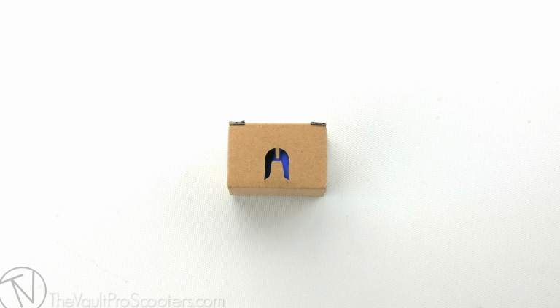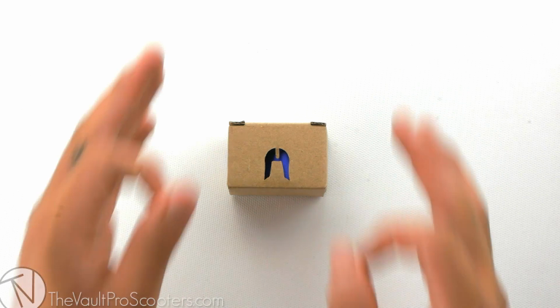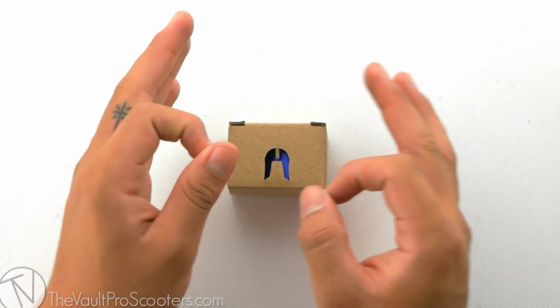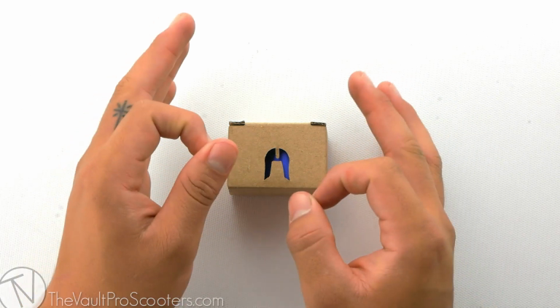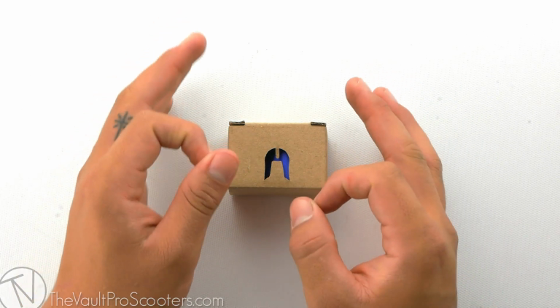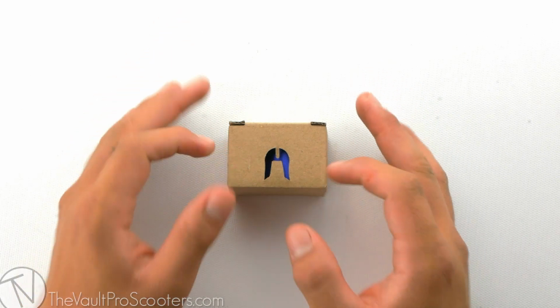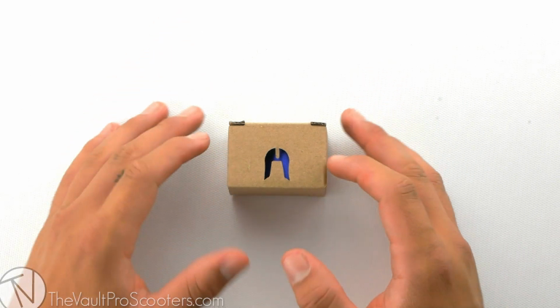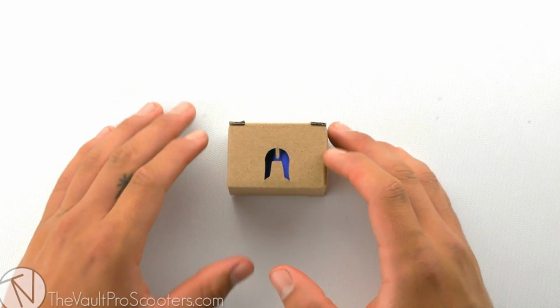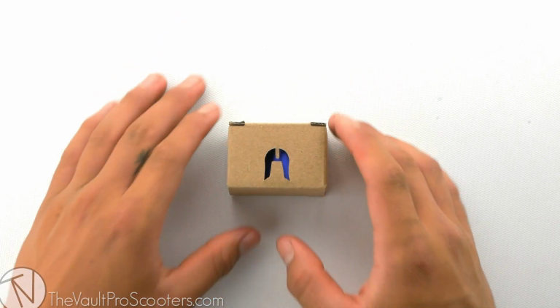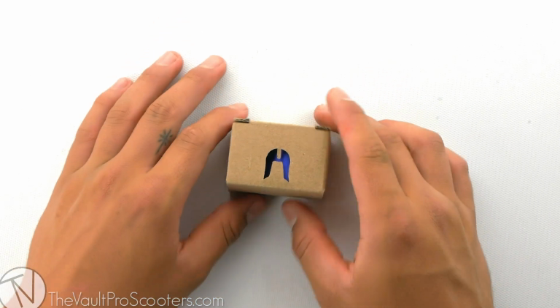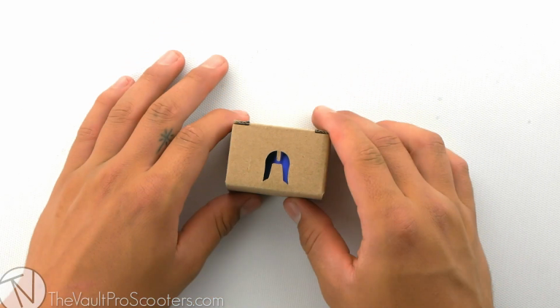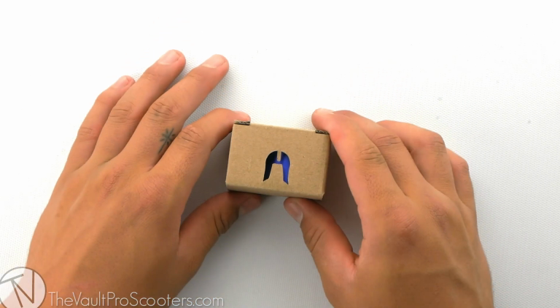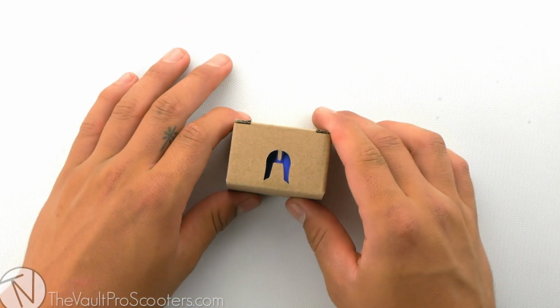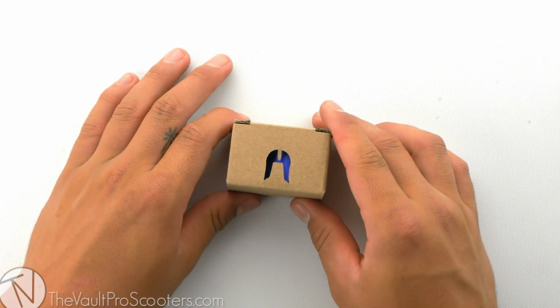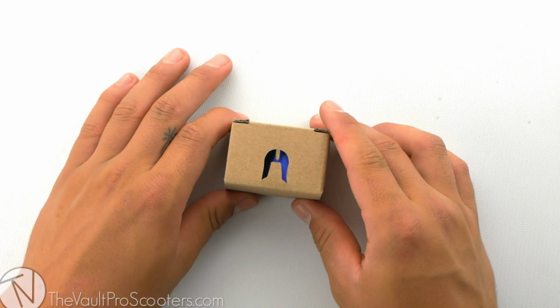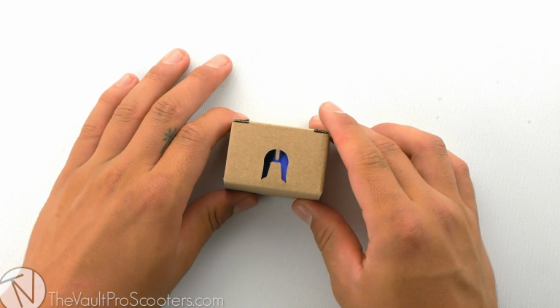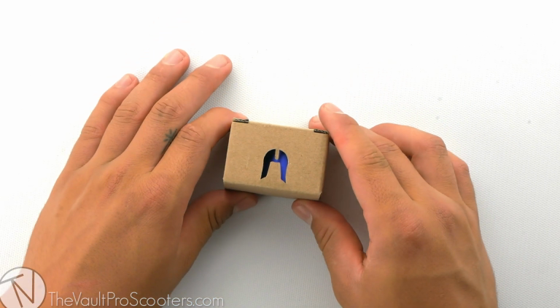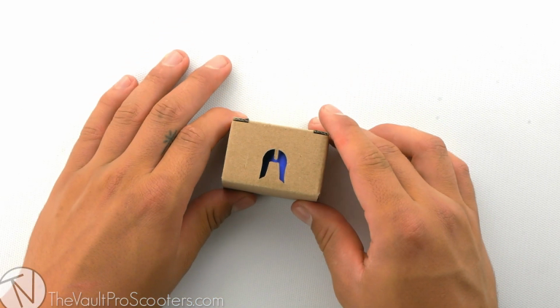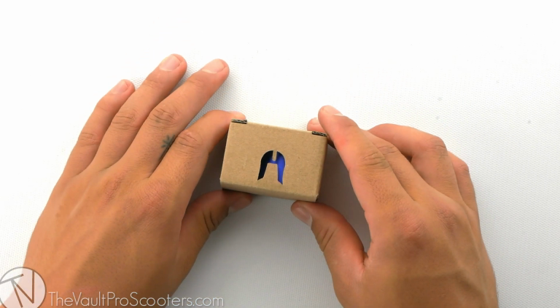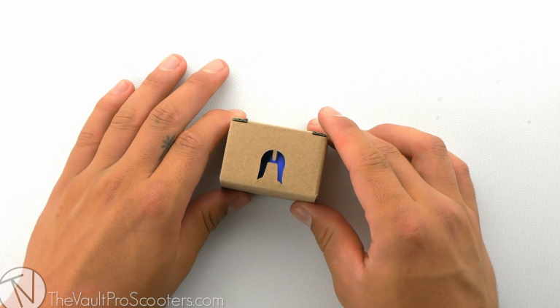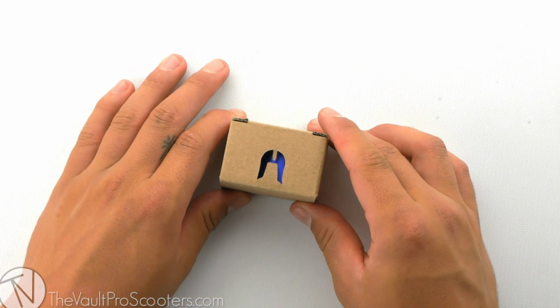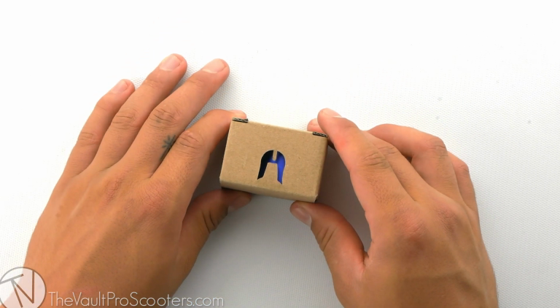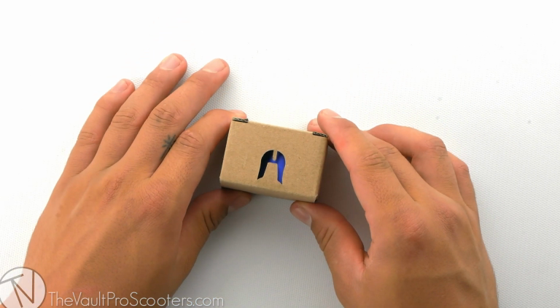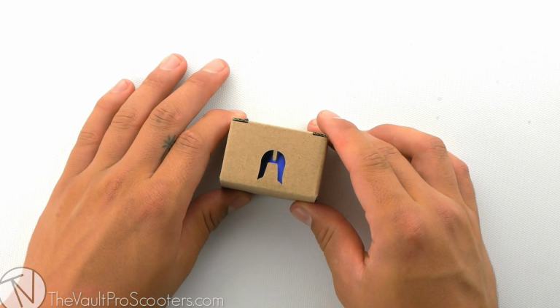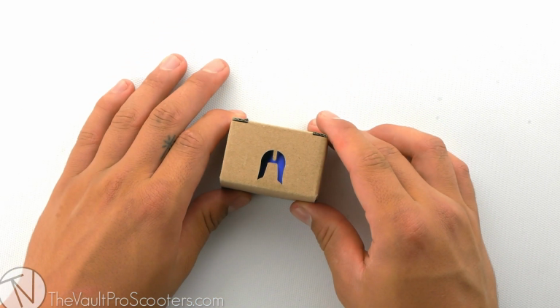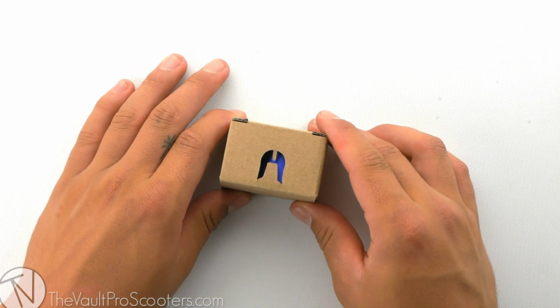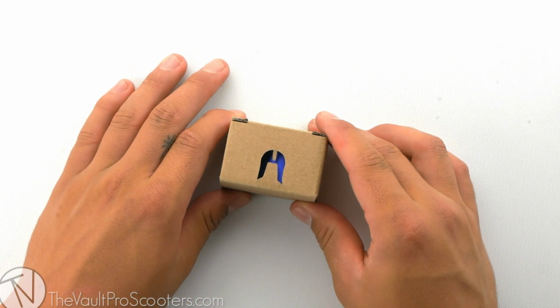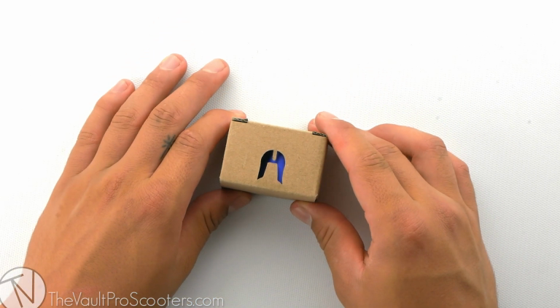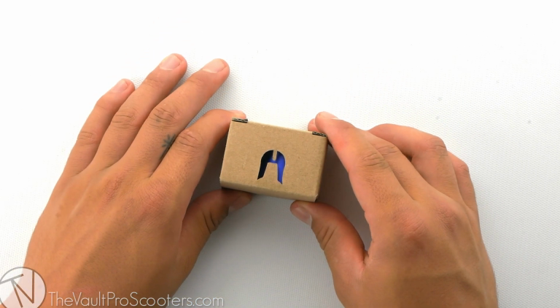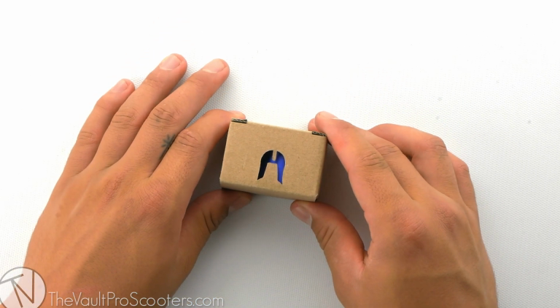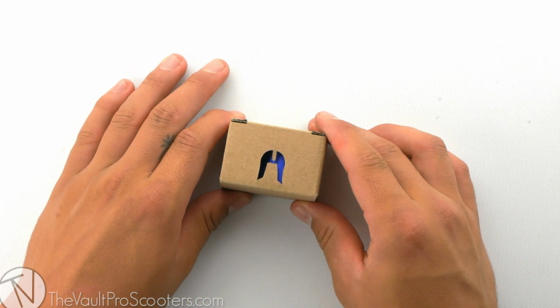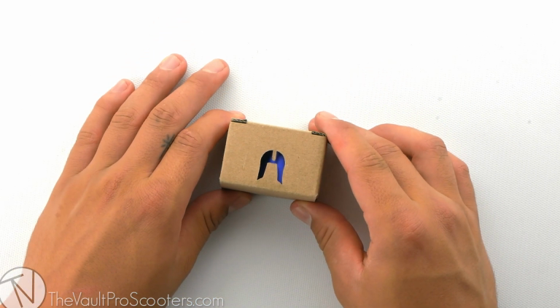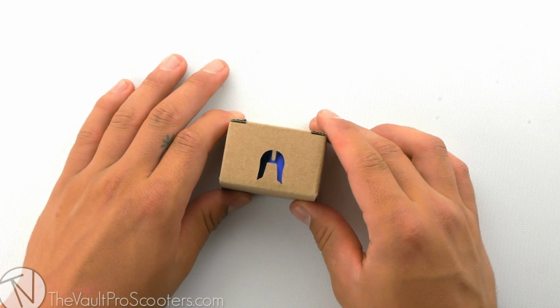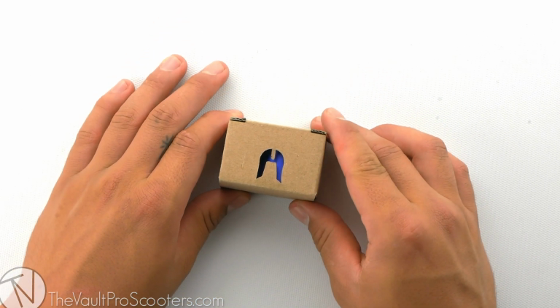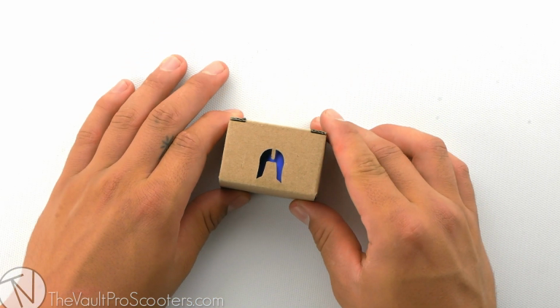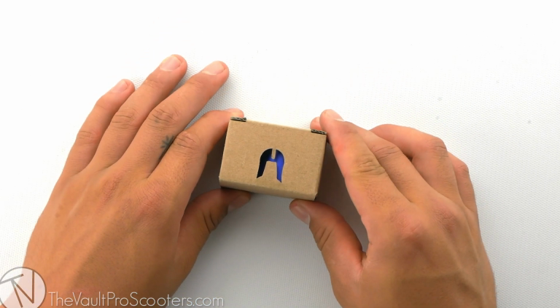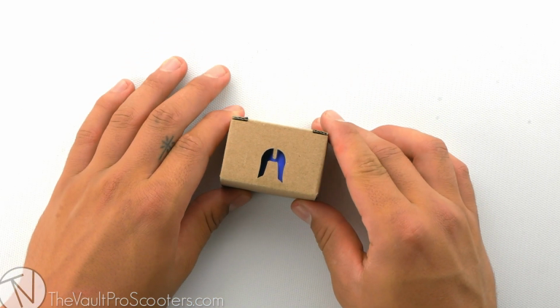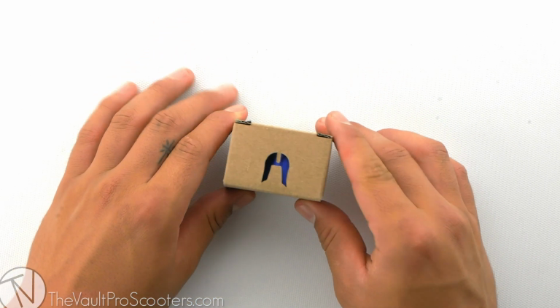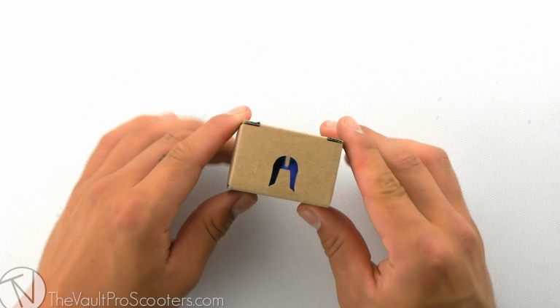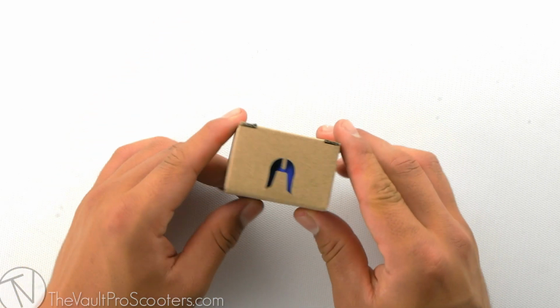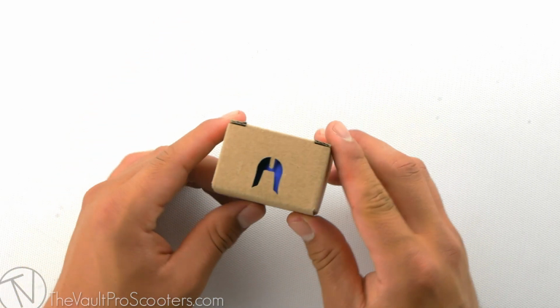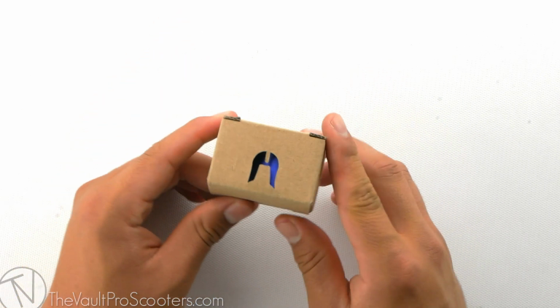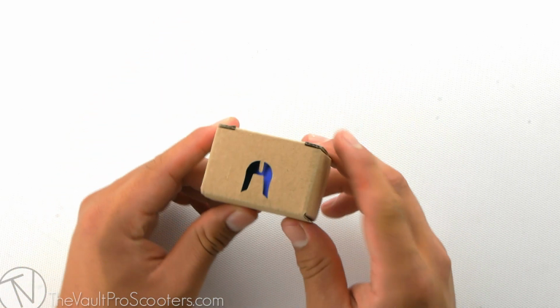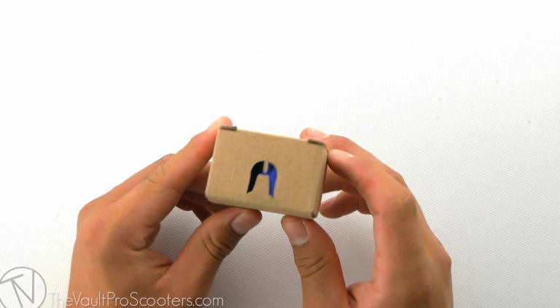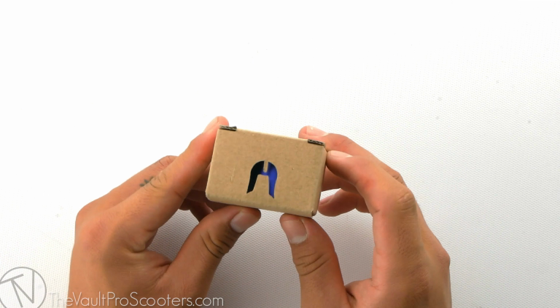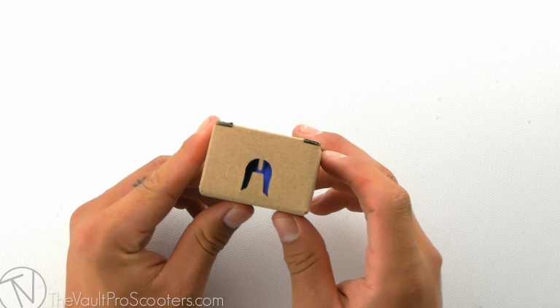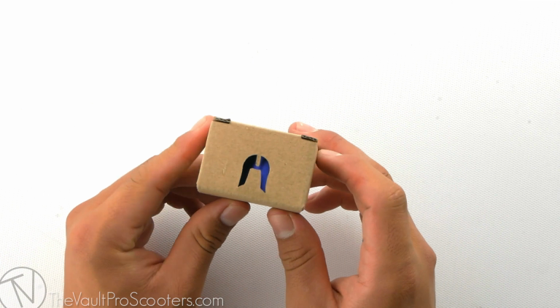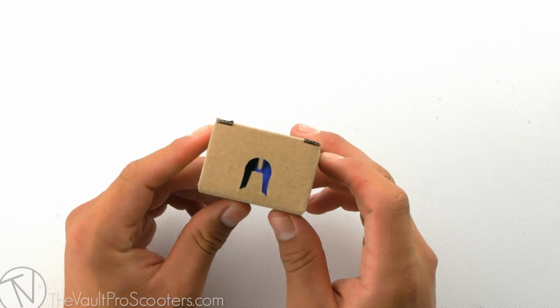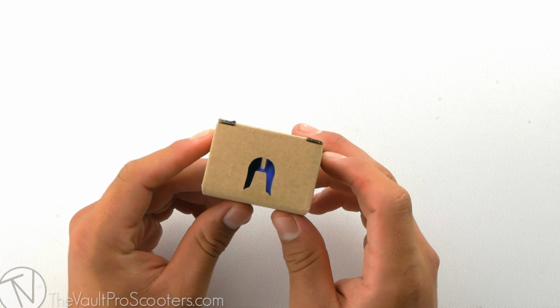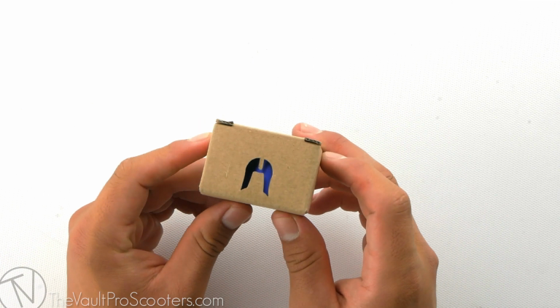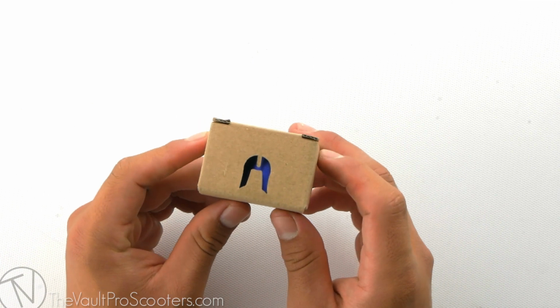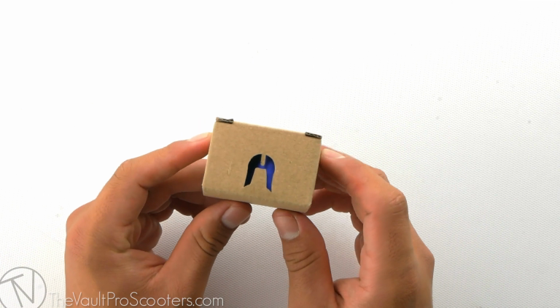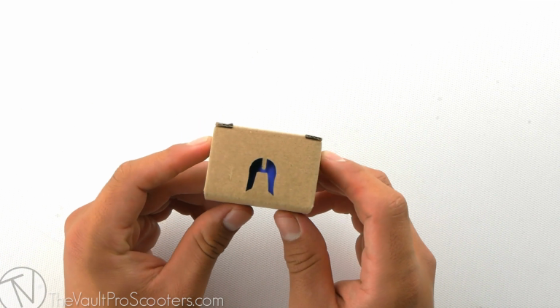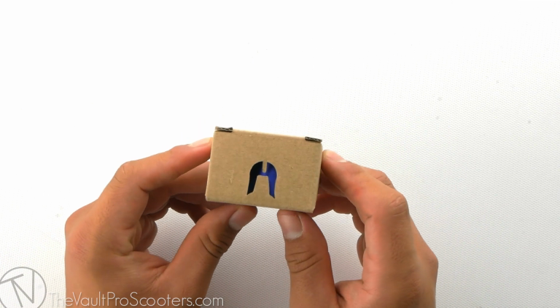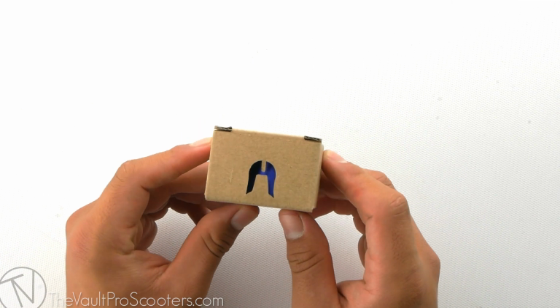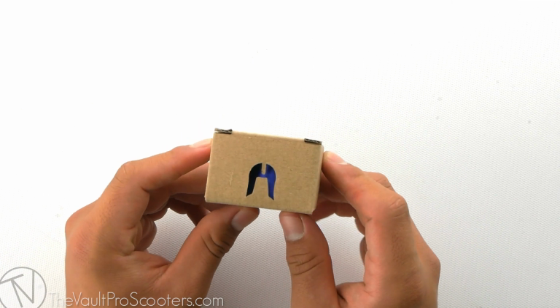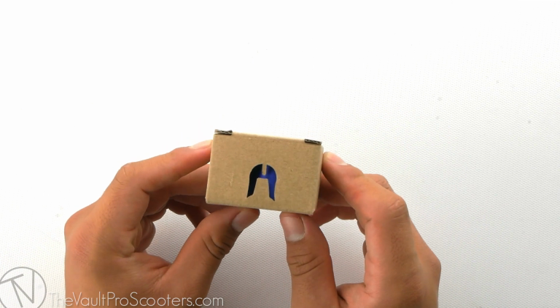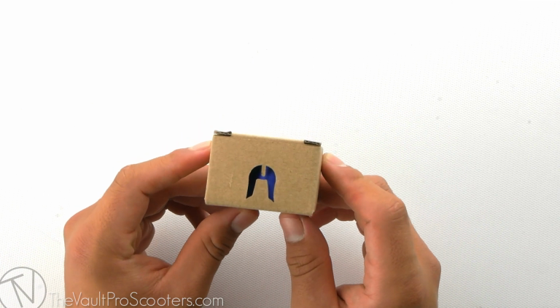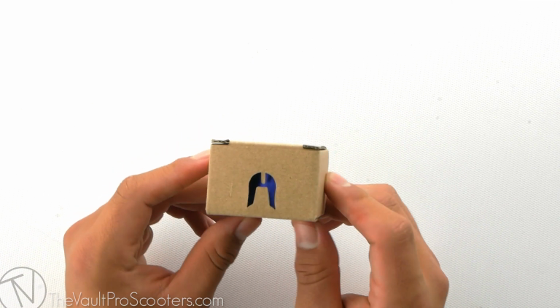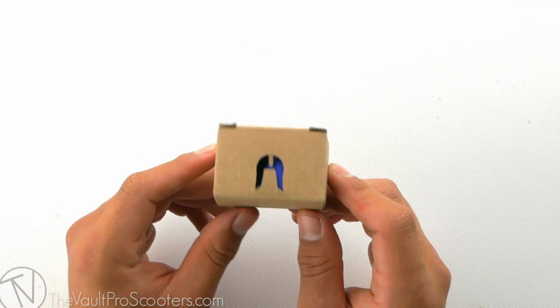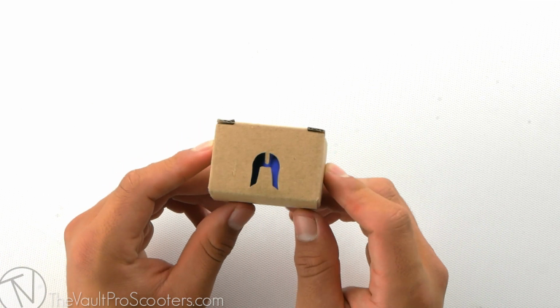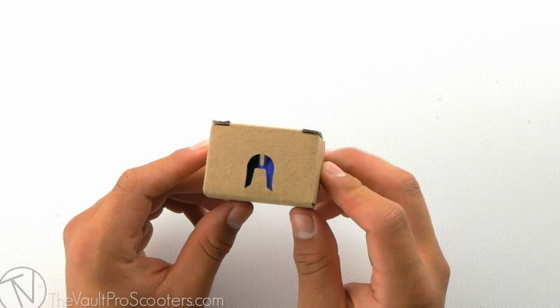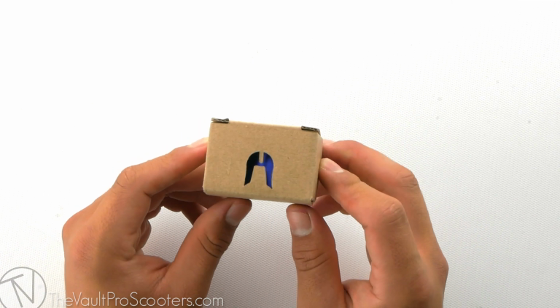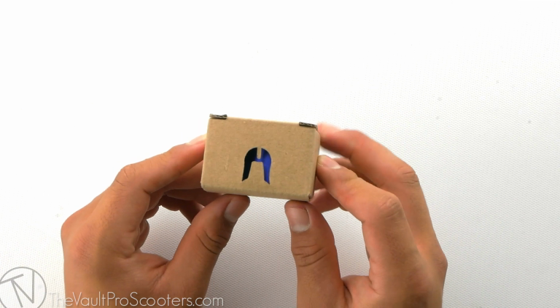What's up guys? Welcome back to another product review here at Vault Pro Scooters. Today we're going over the Ethic Basic Series Double Clamp. Let's dive in.